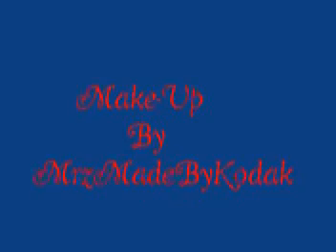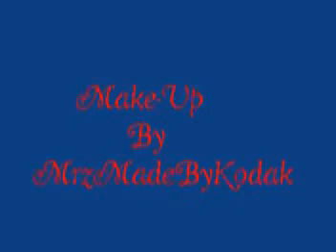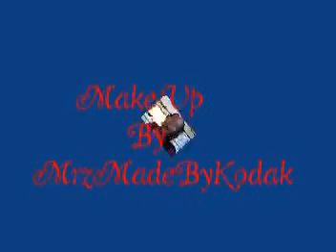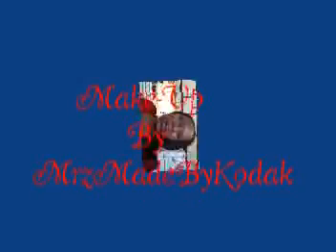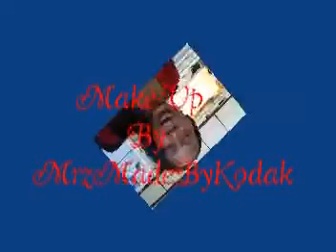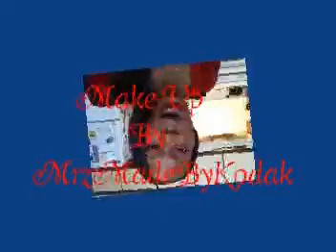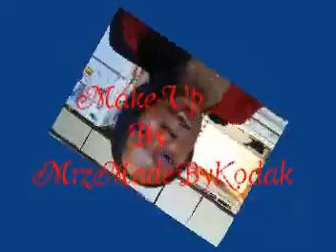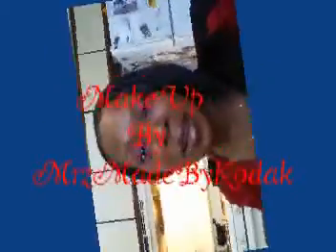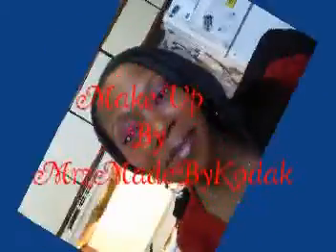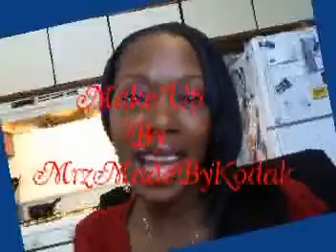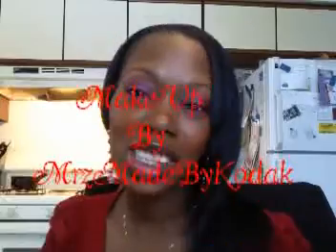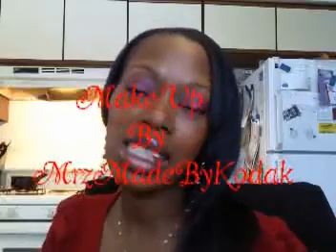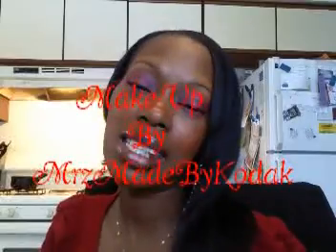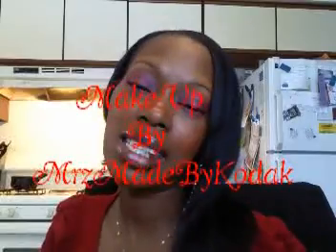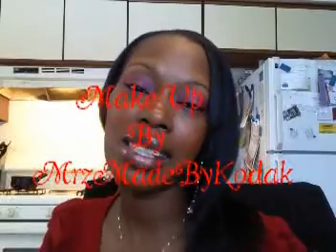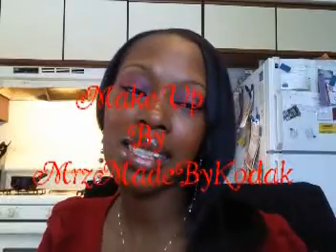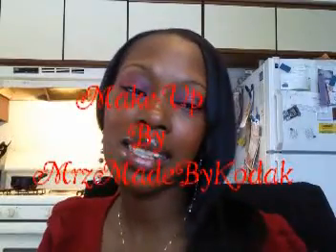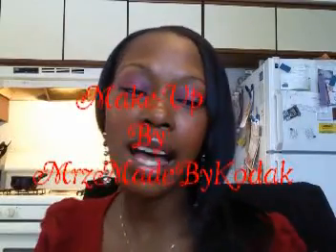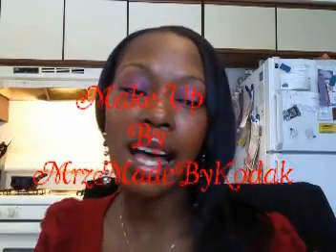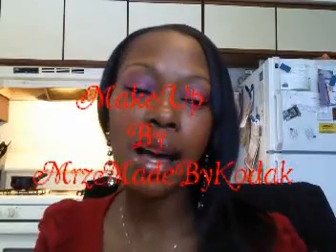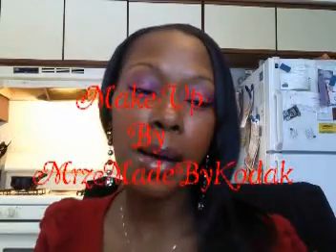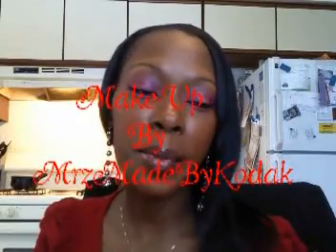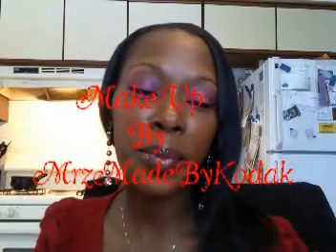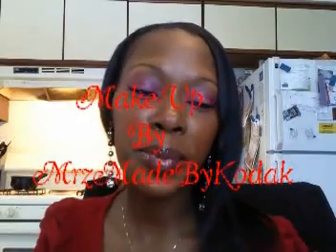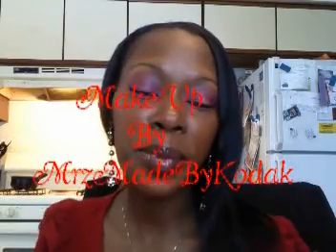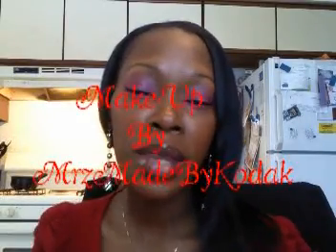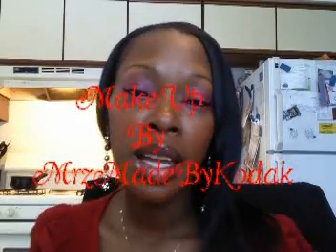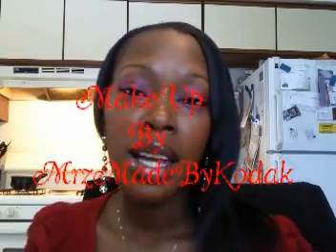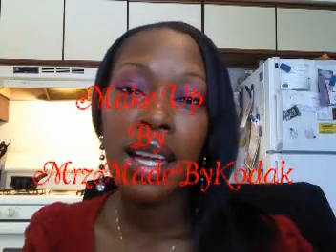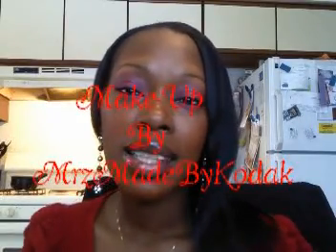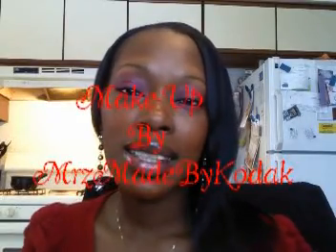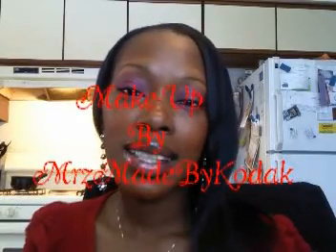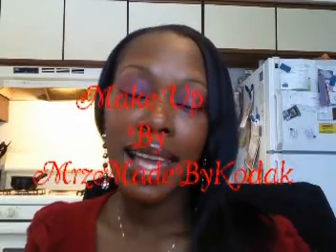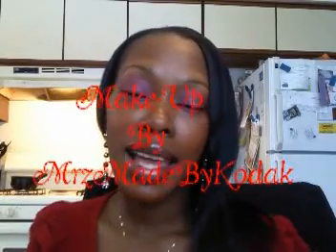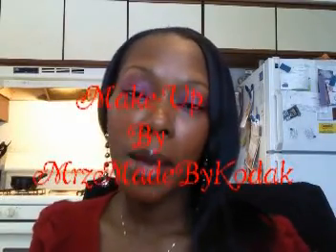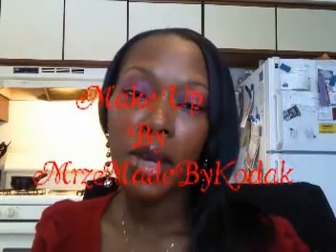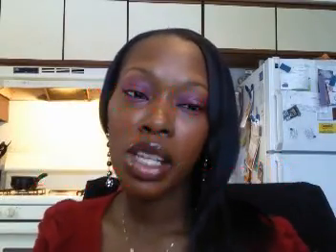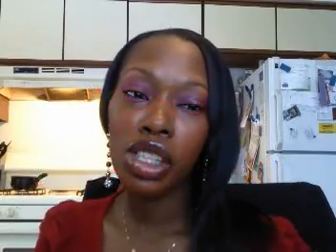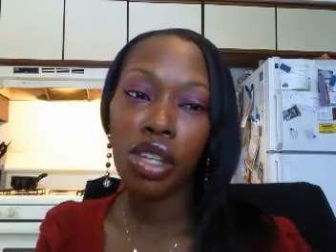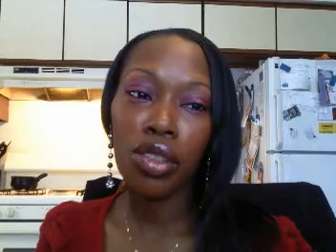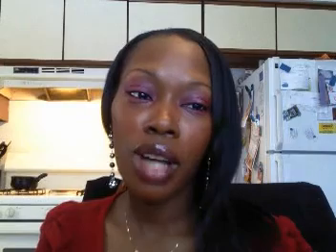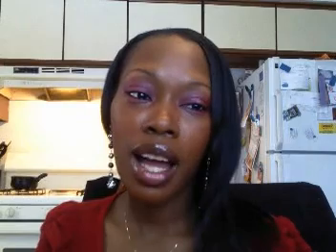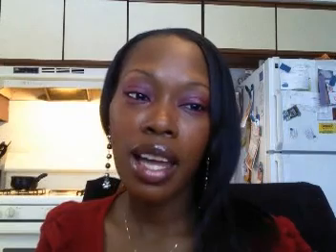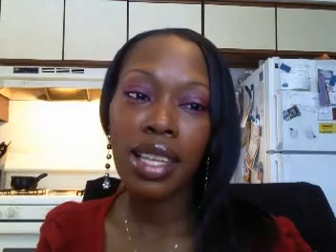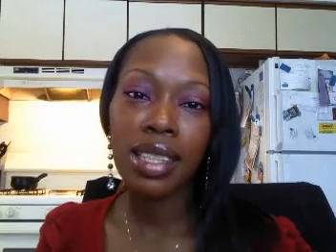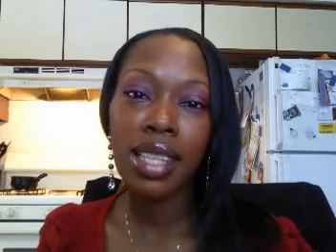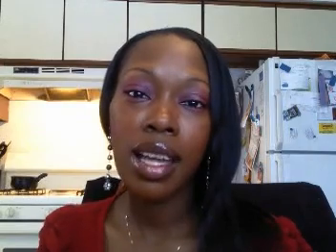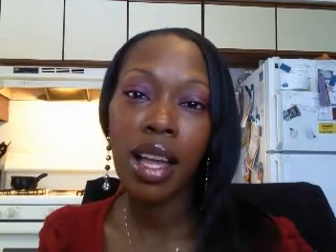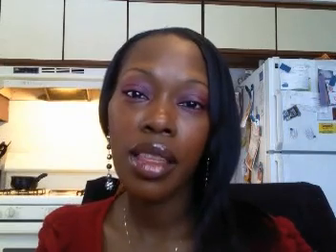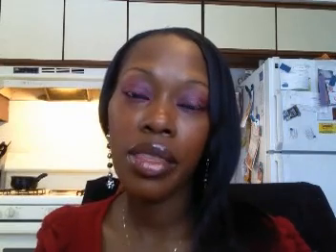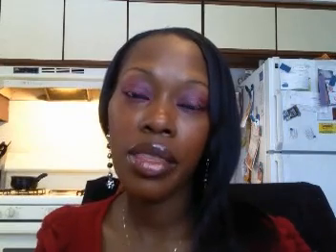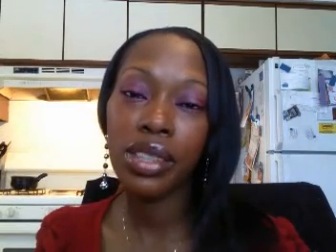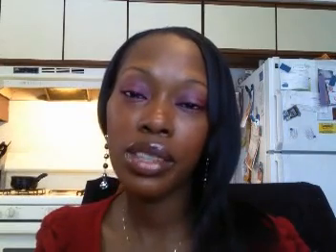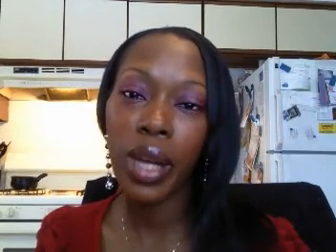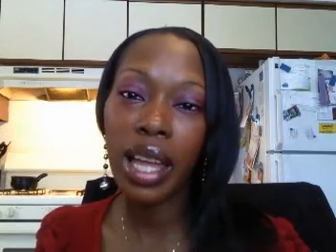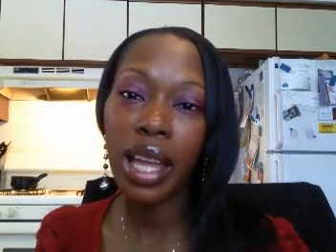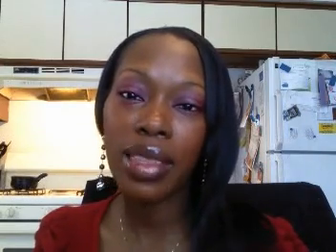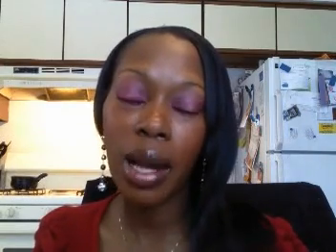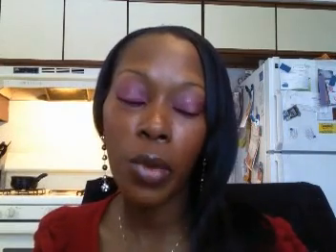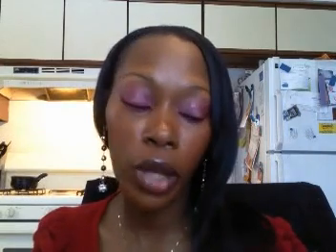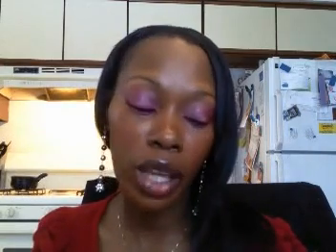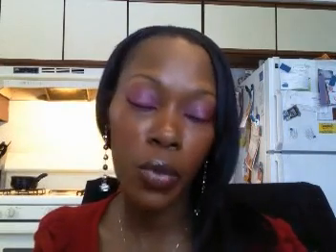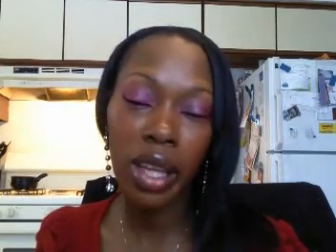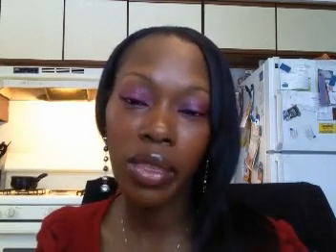Hello all my fashionistas. Today I'm going to show you guys this red that I'm working with.